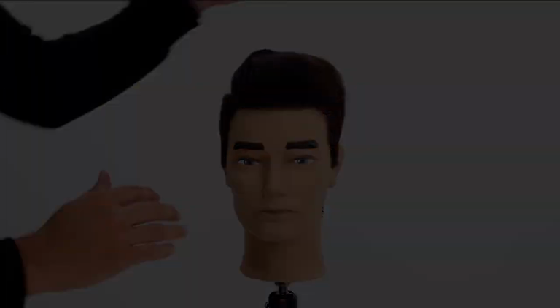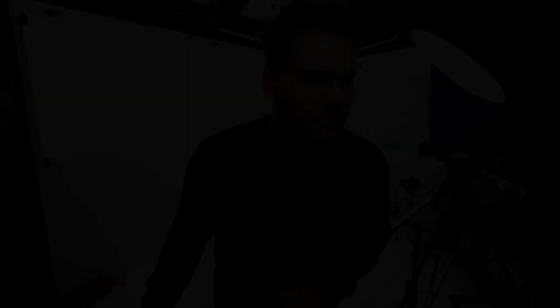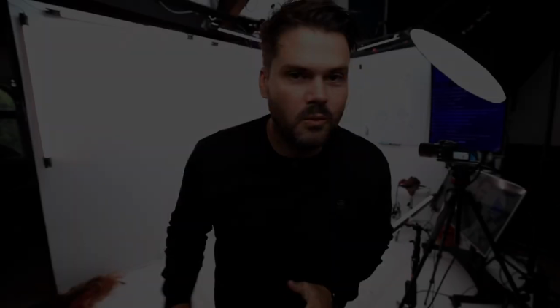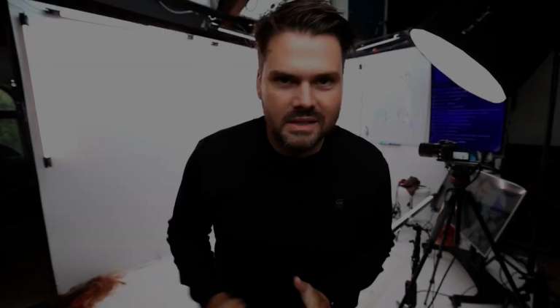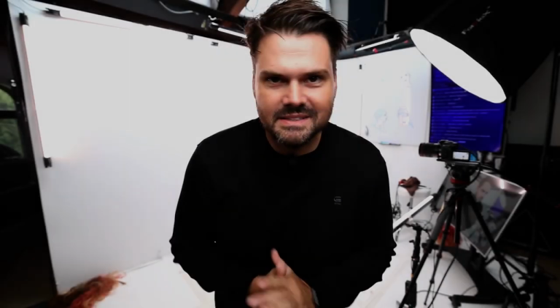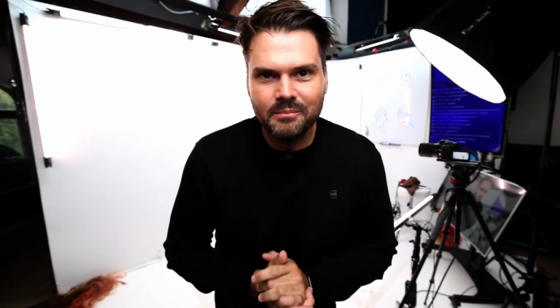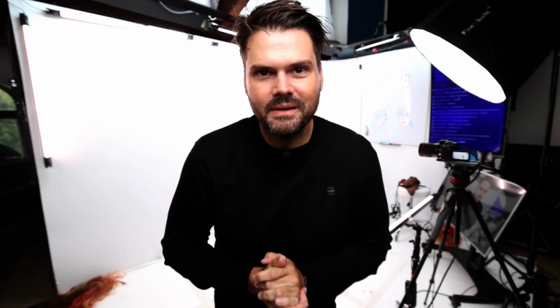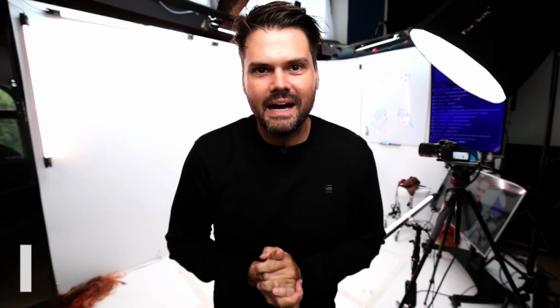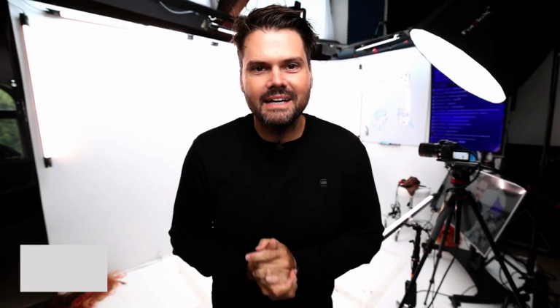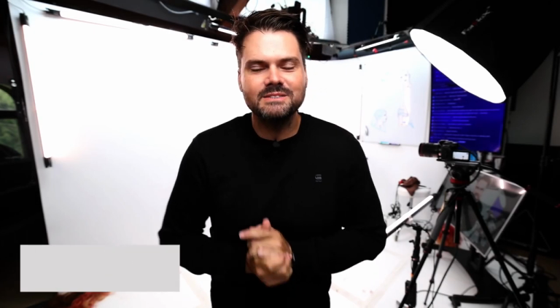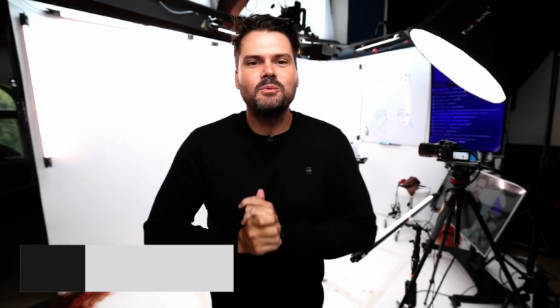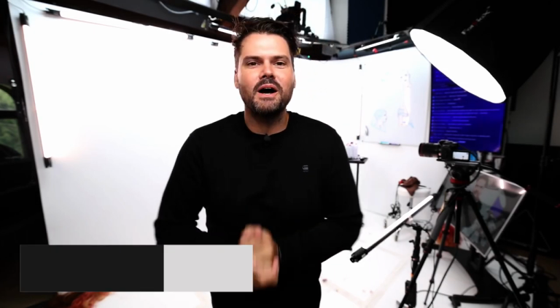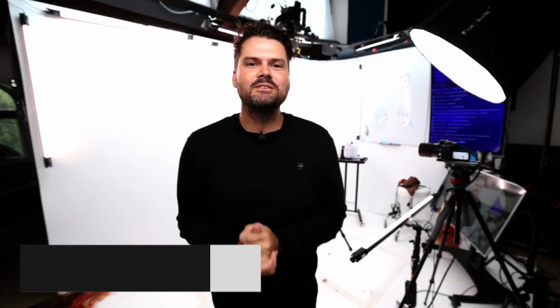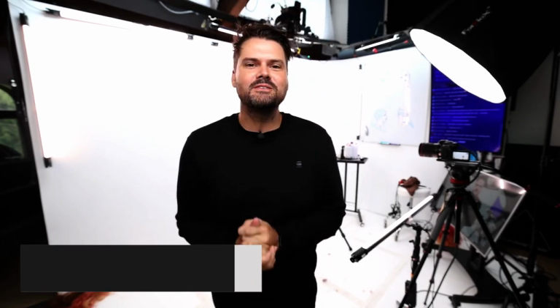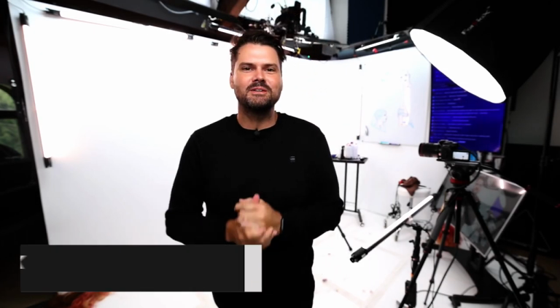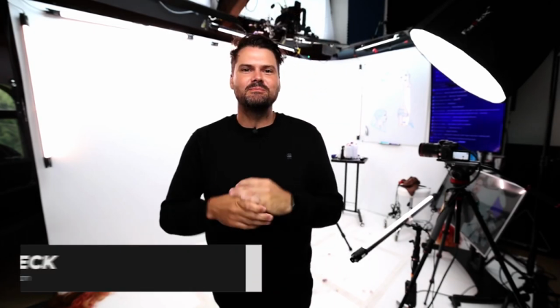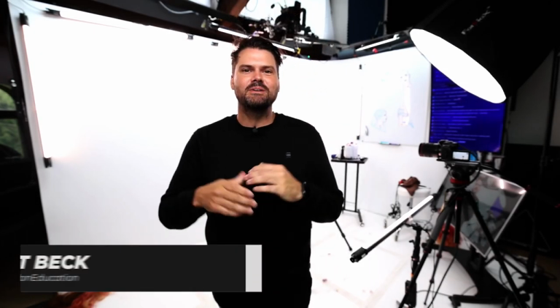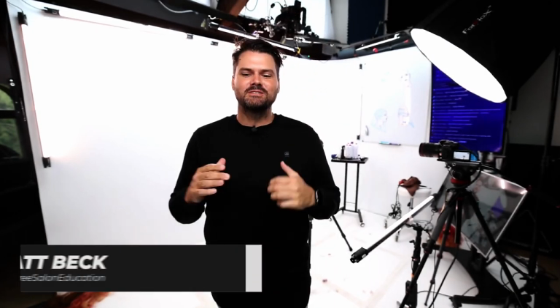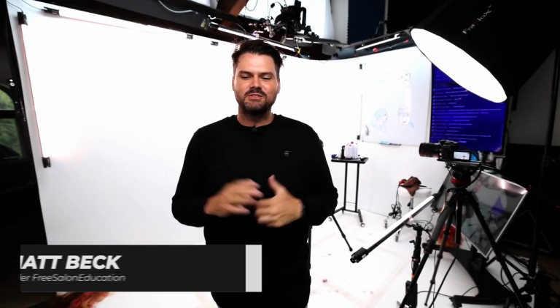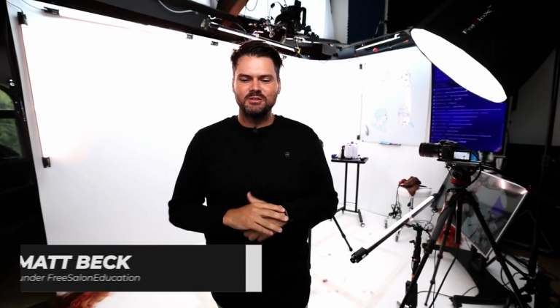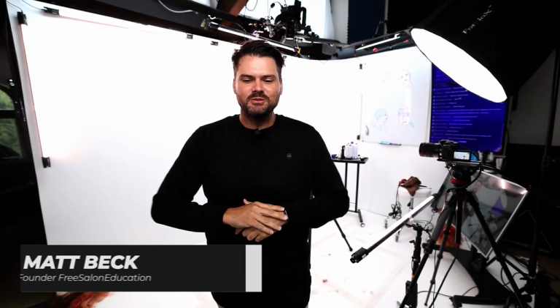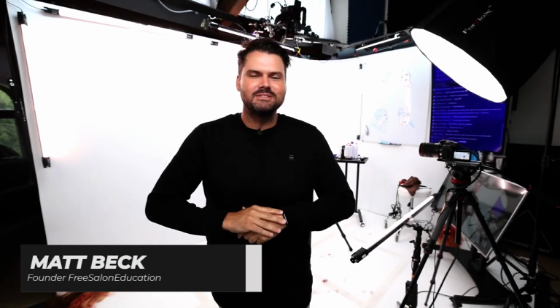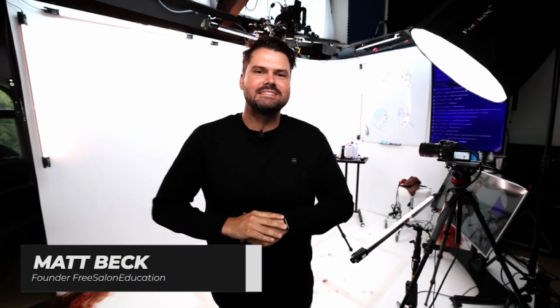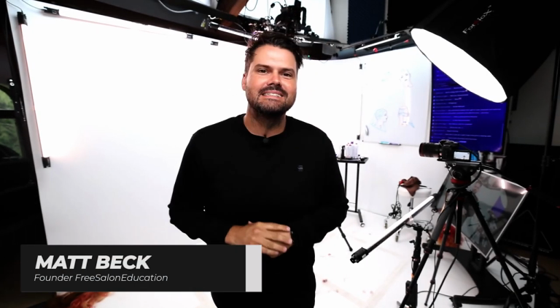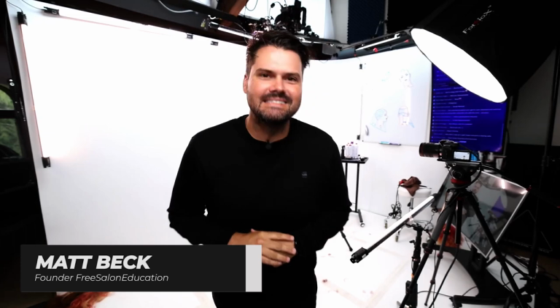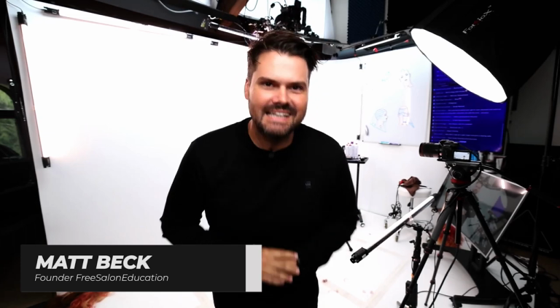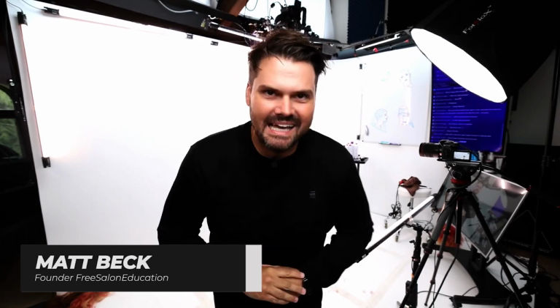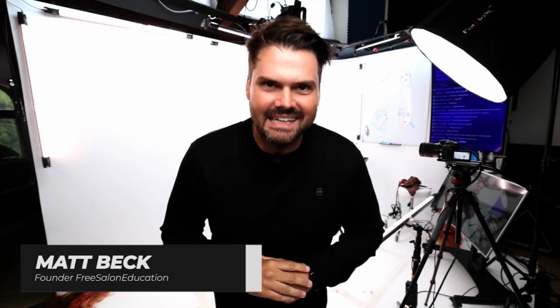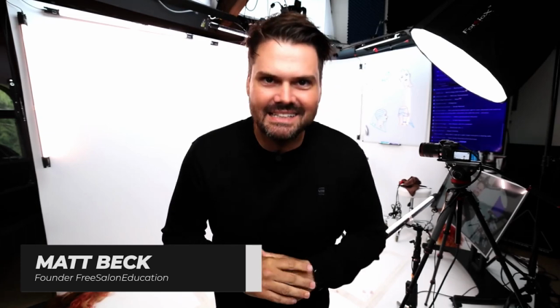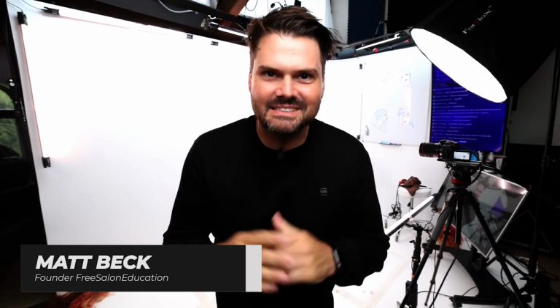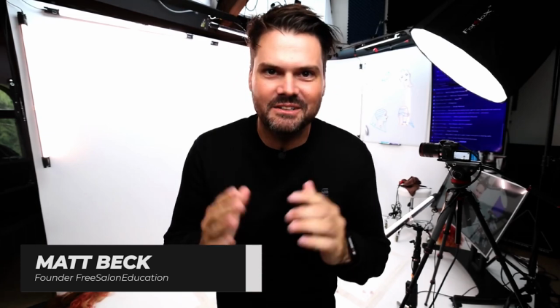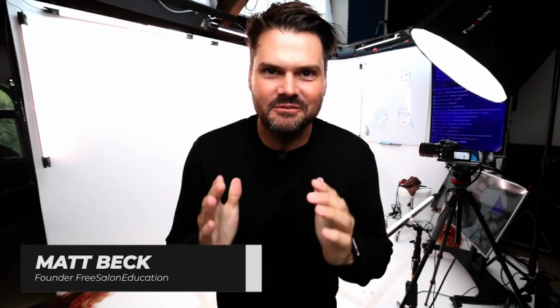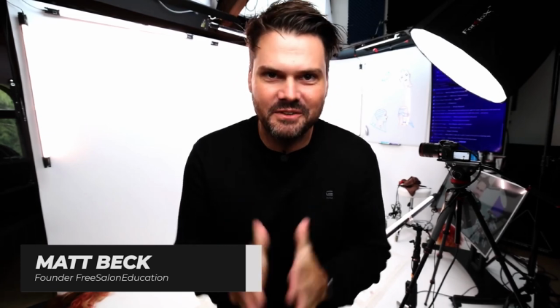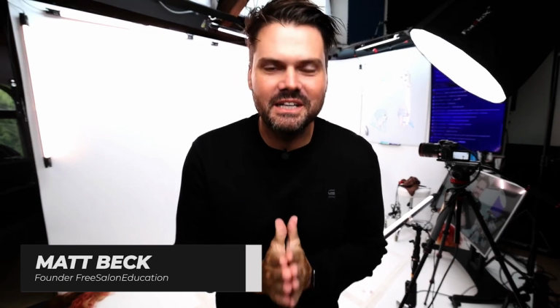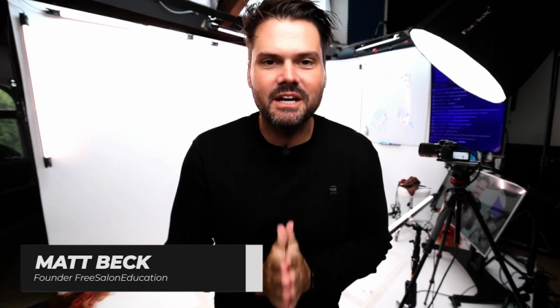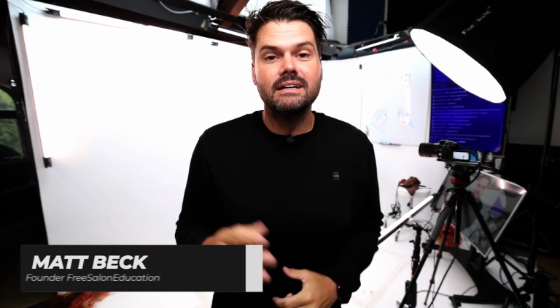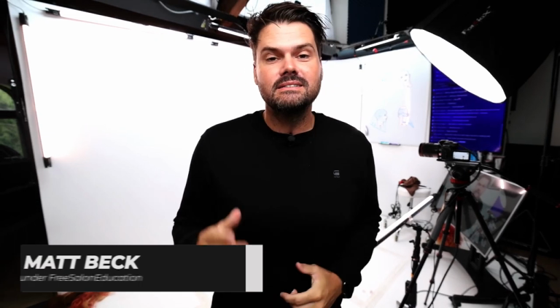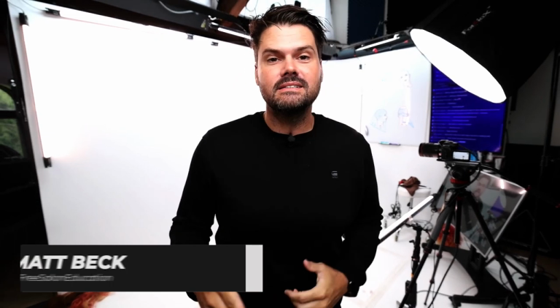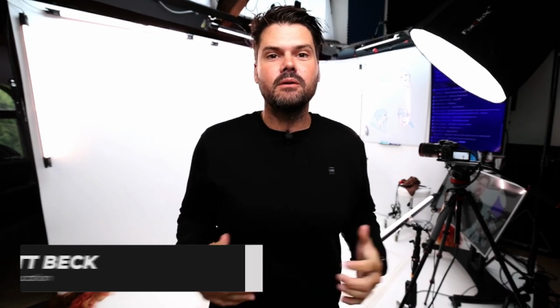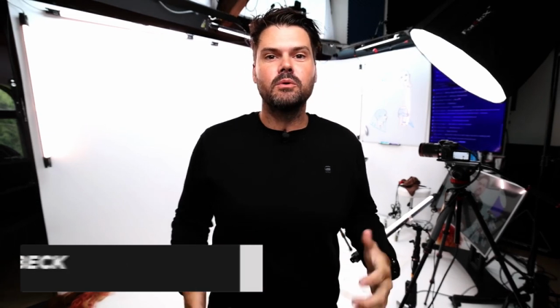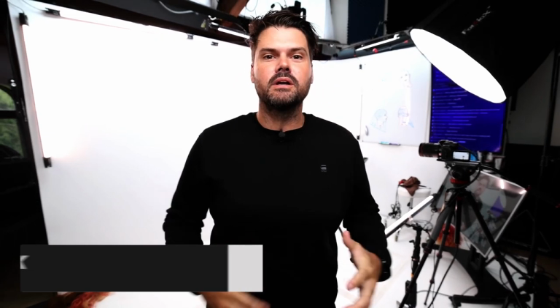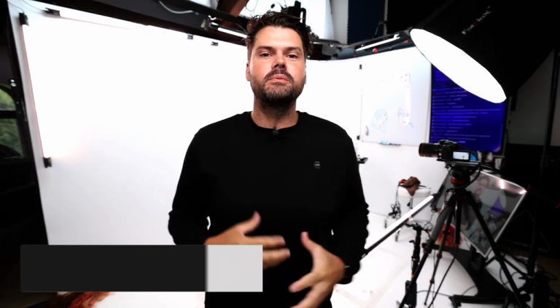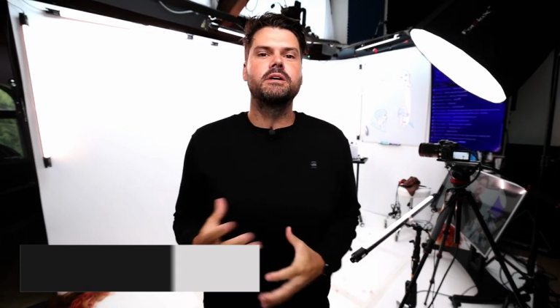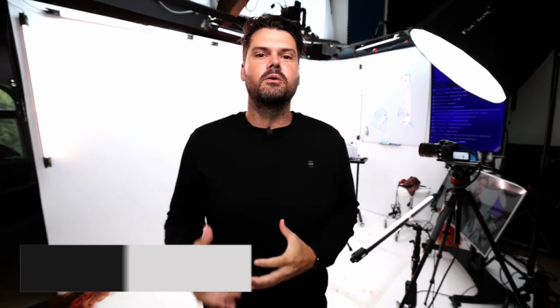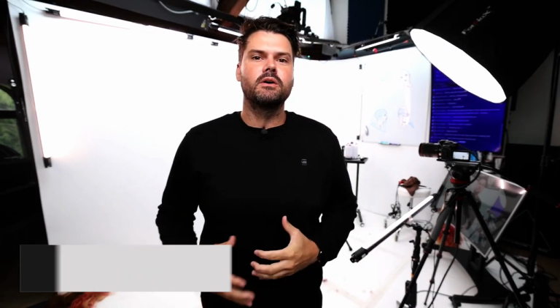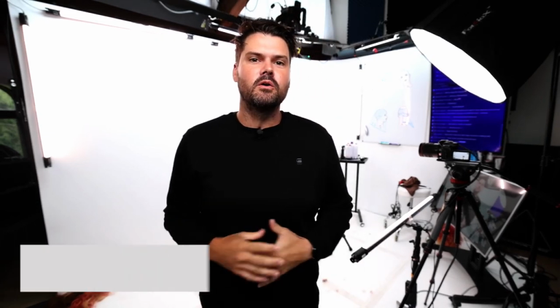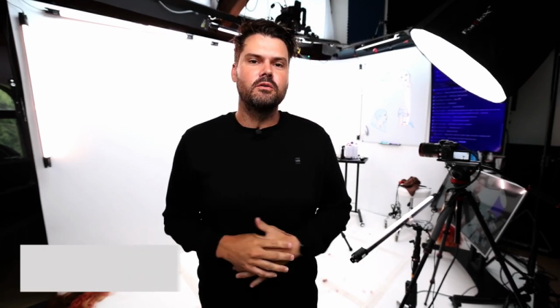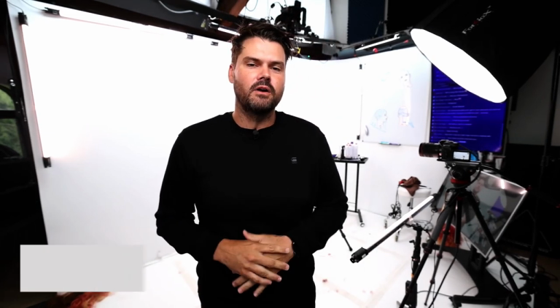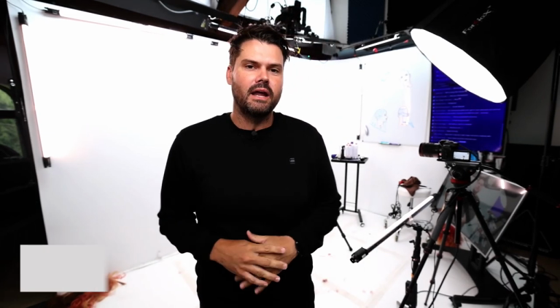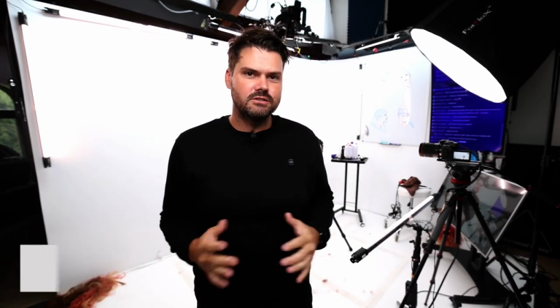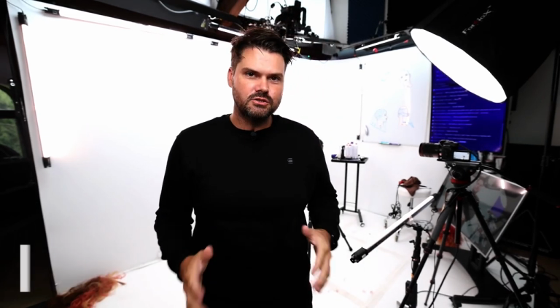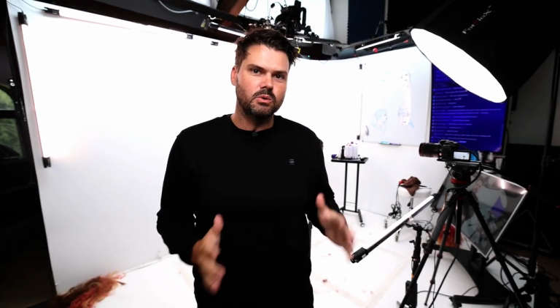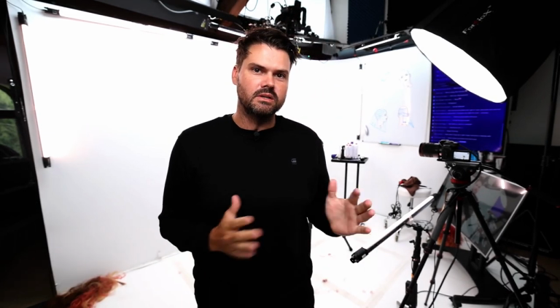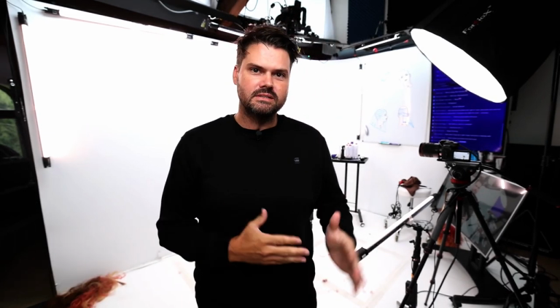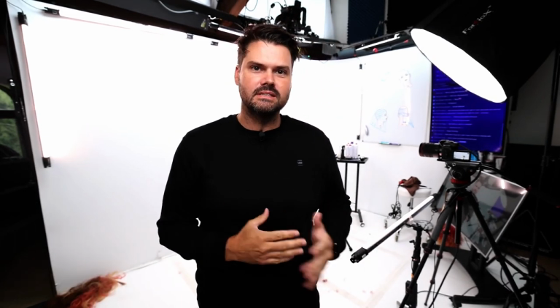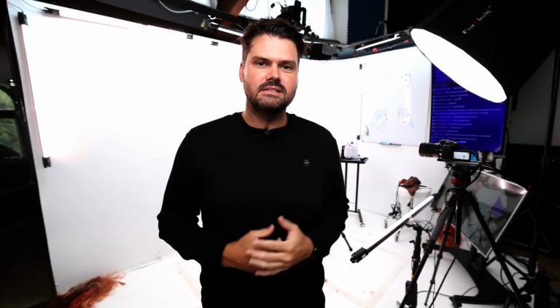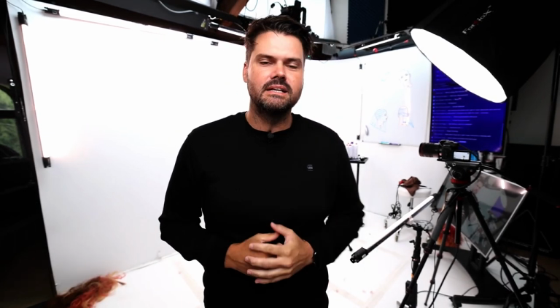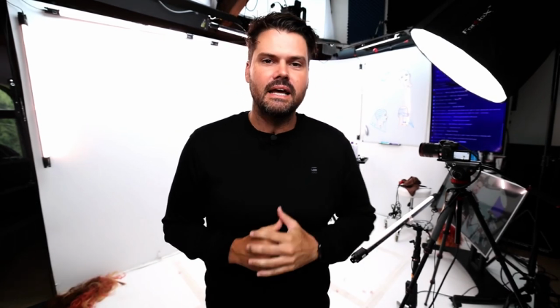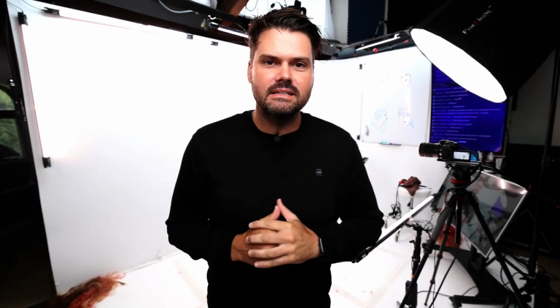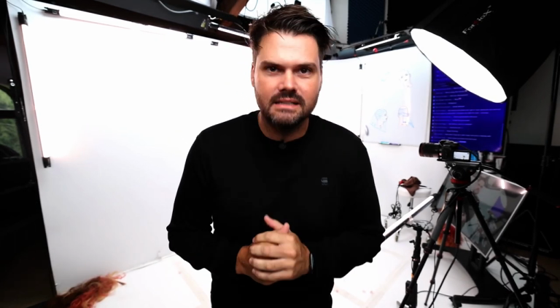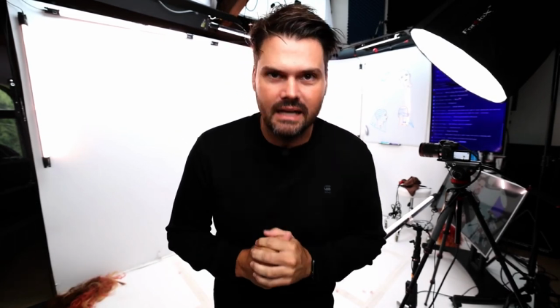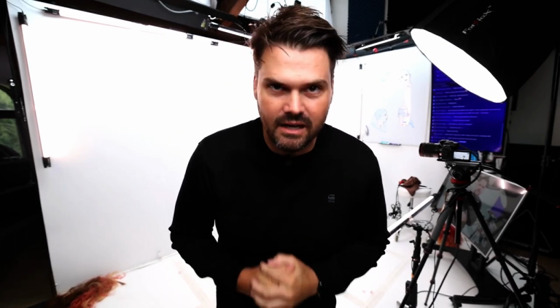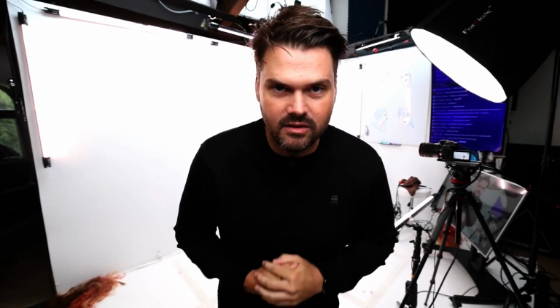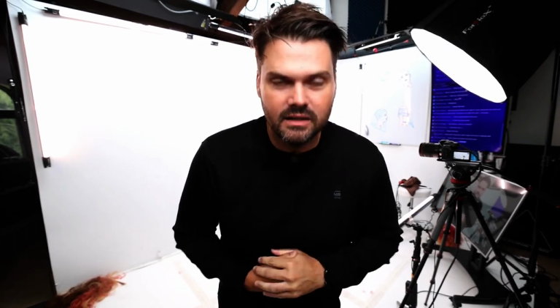What's up guys? Welcome to today's video. Today we're going to be going over a short disconnected haircut.